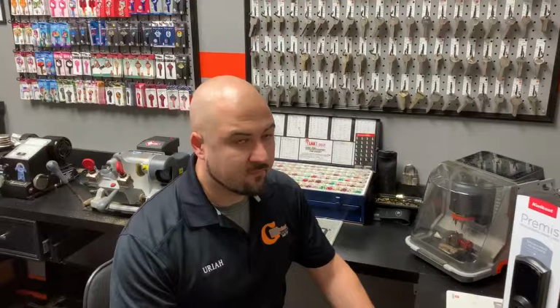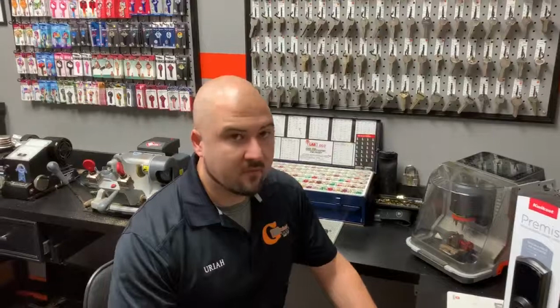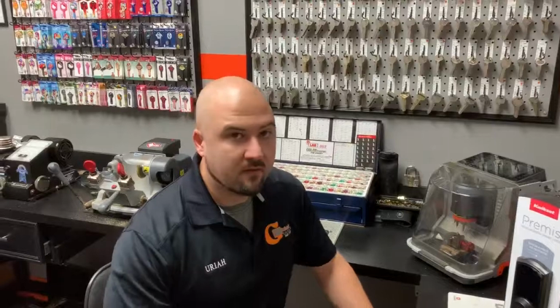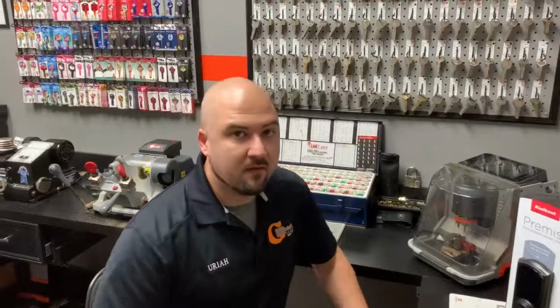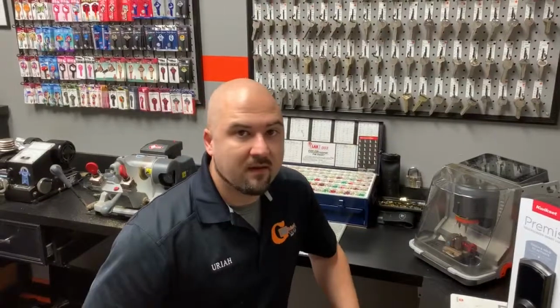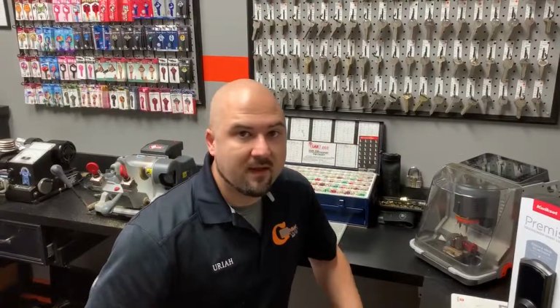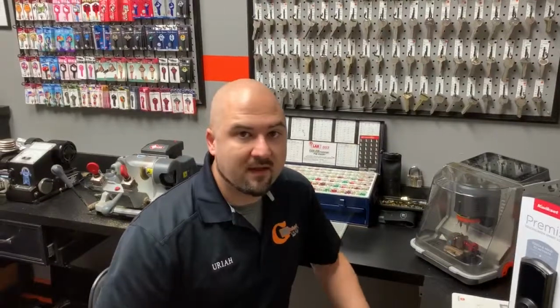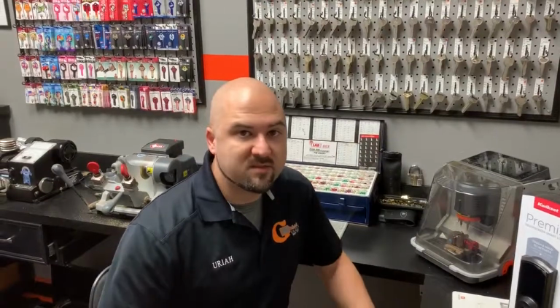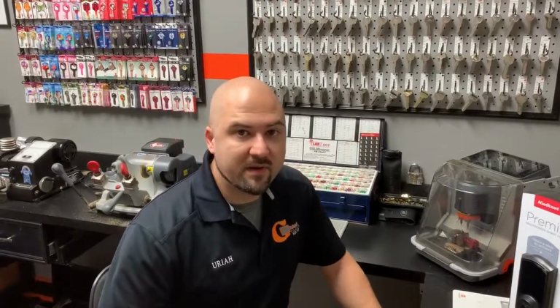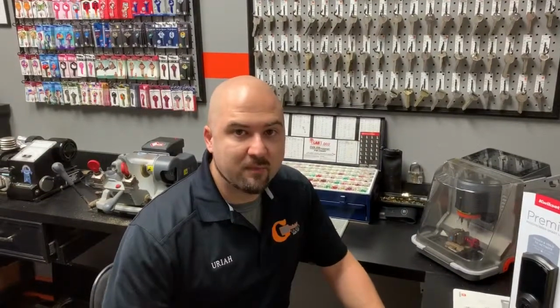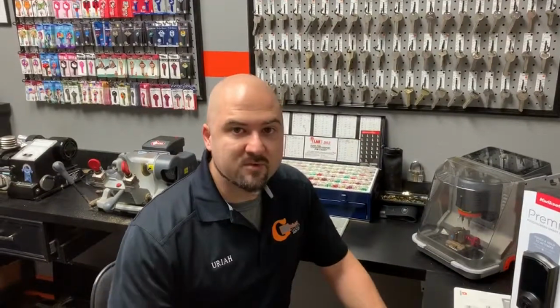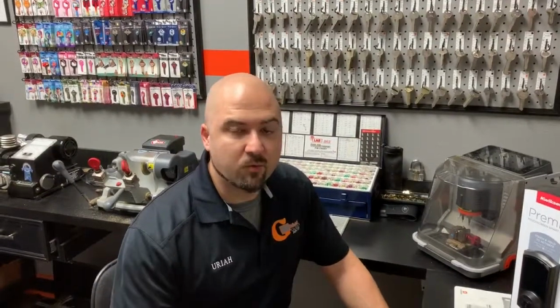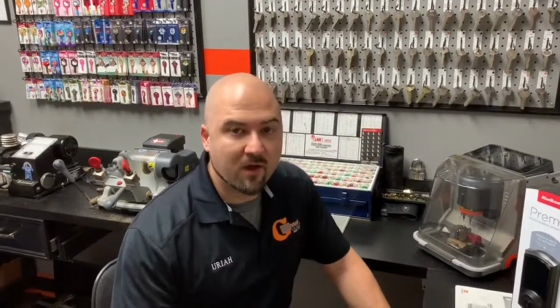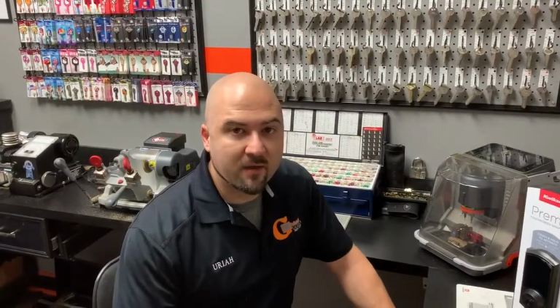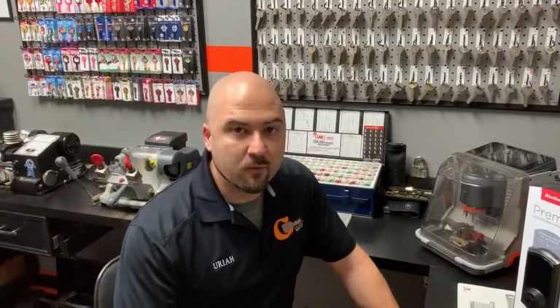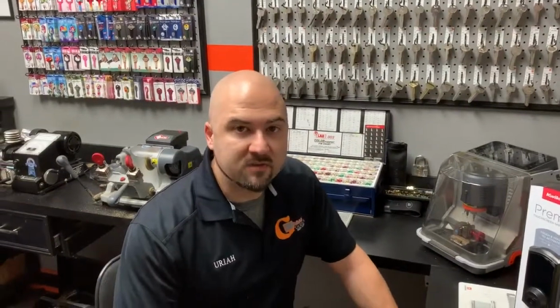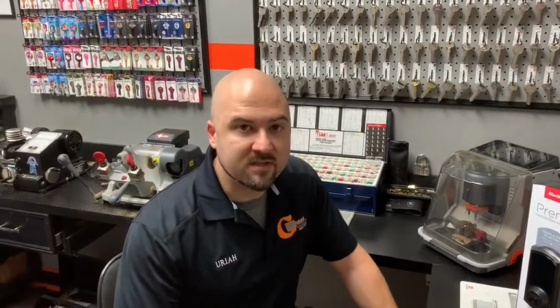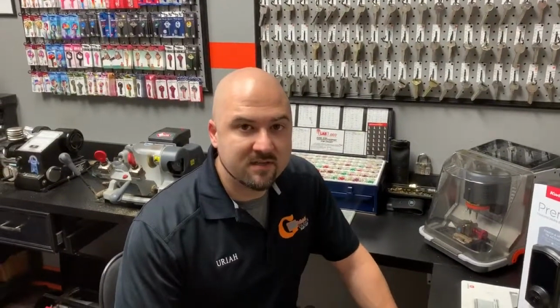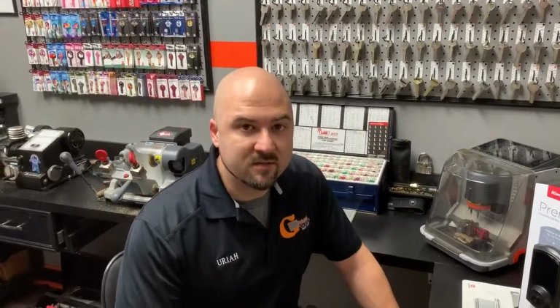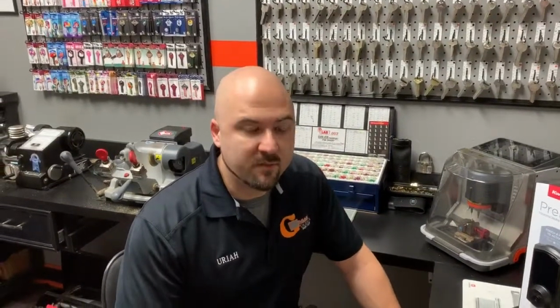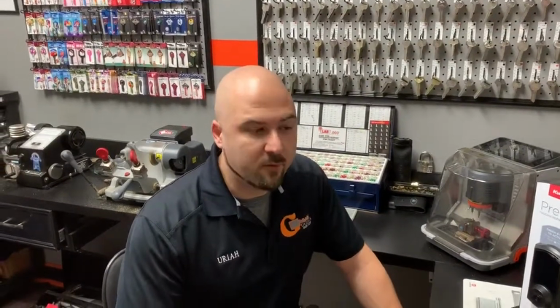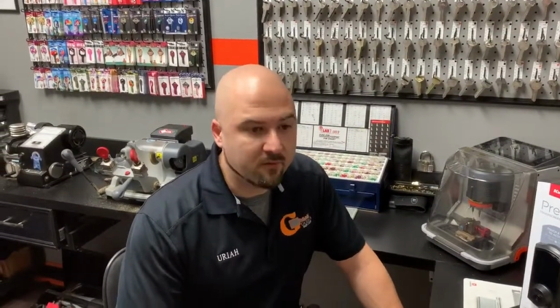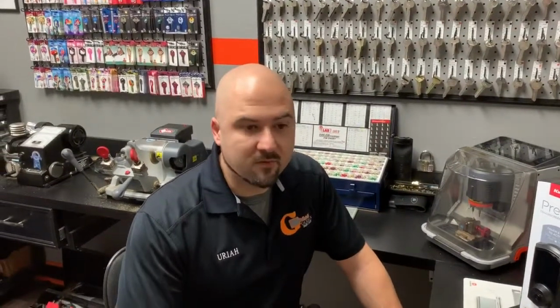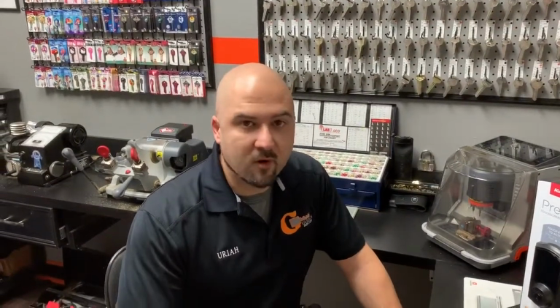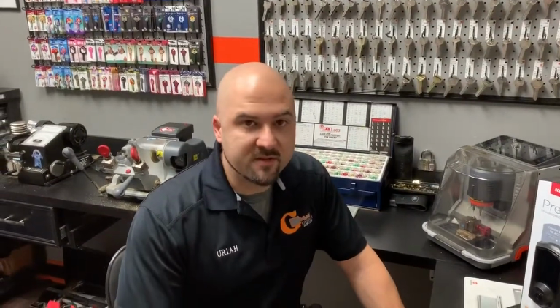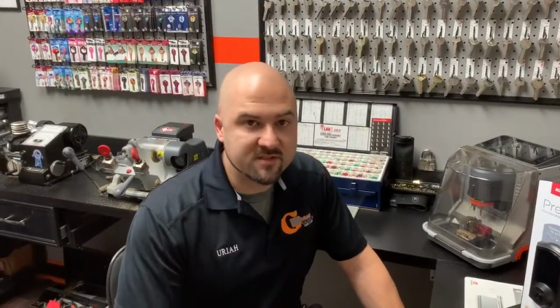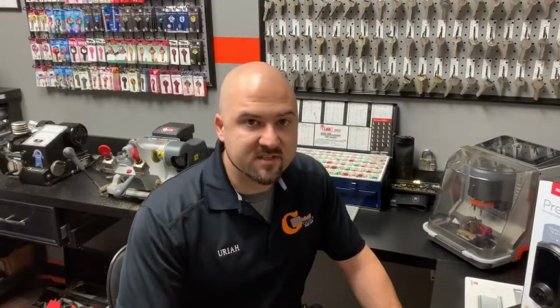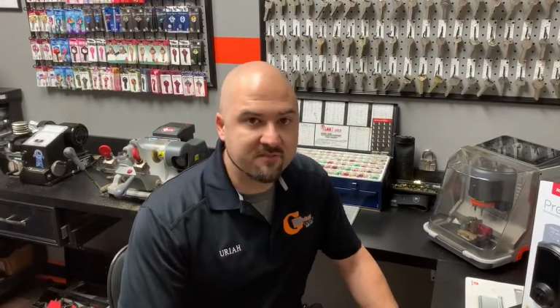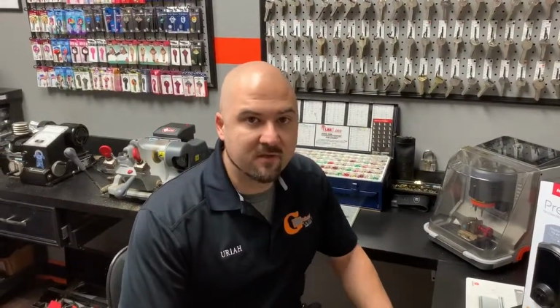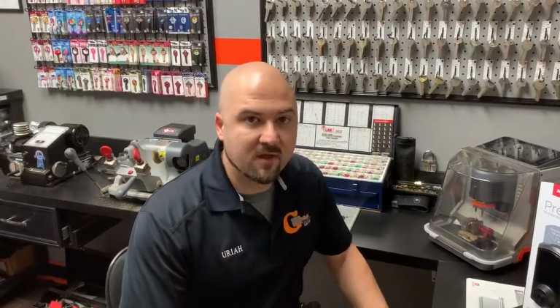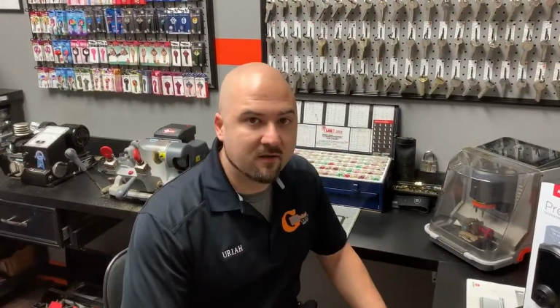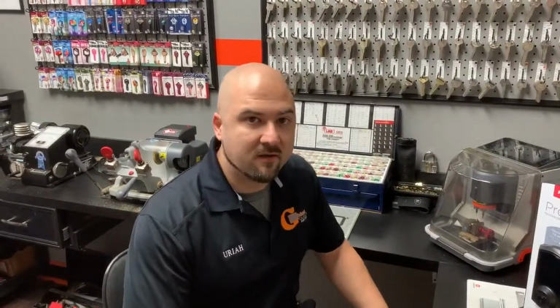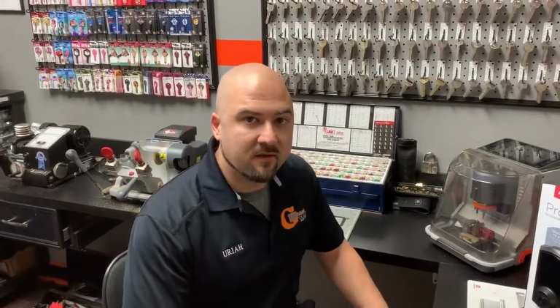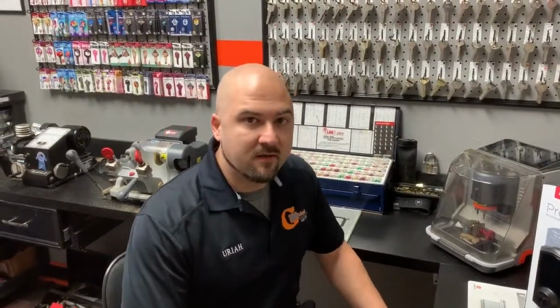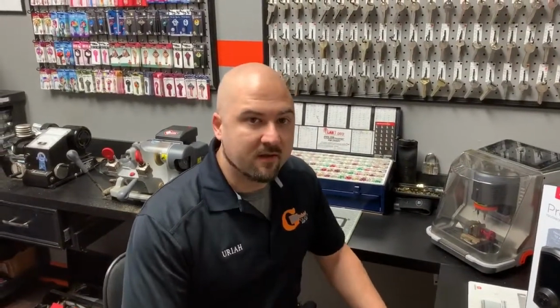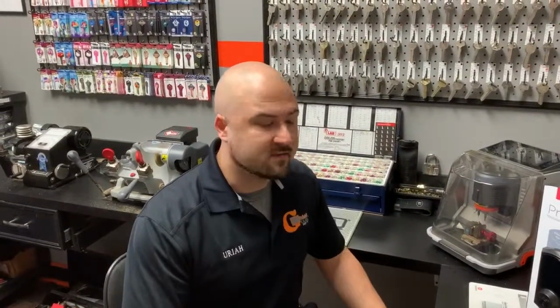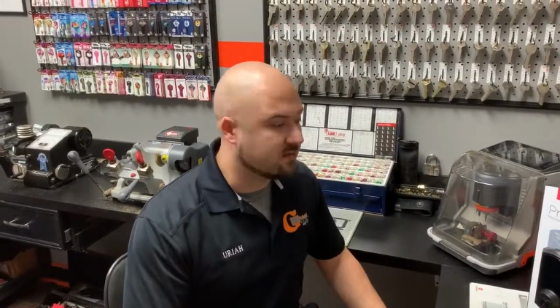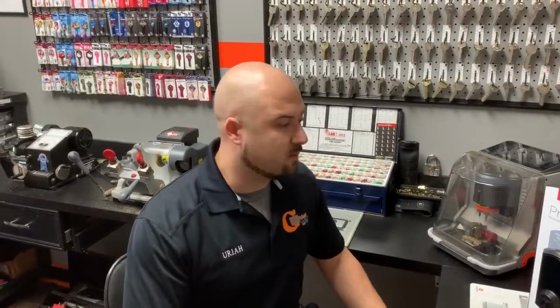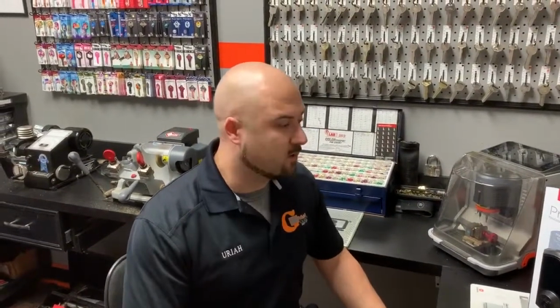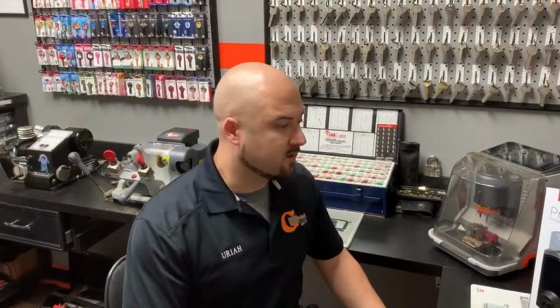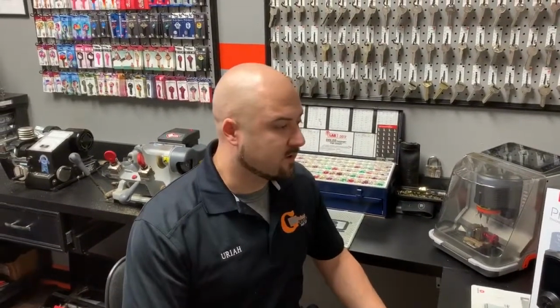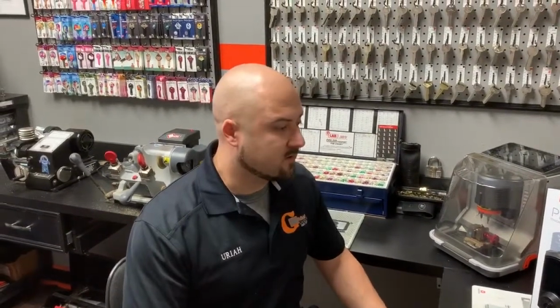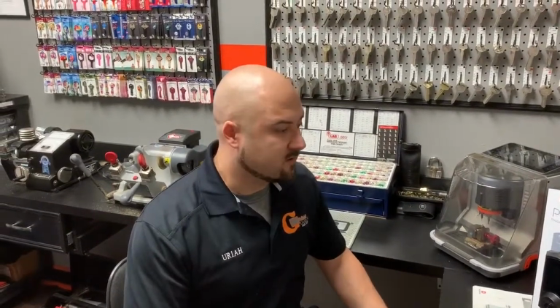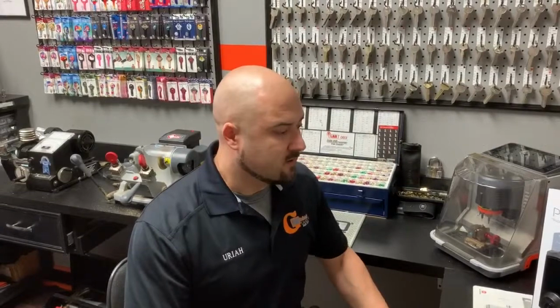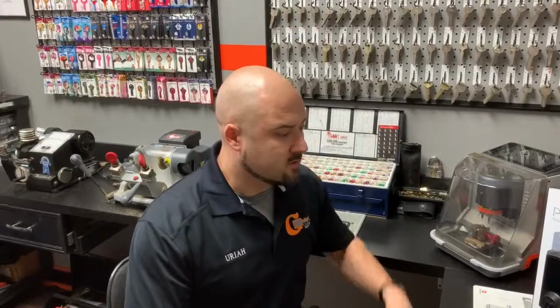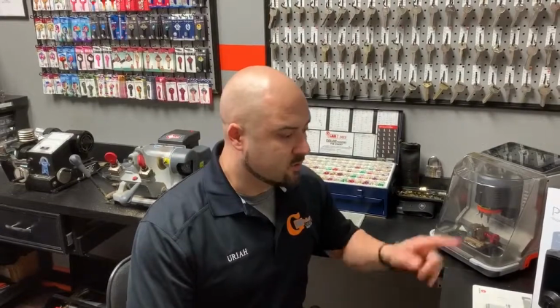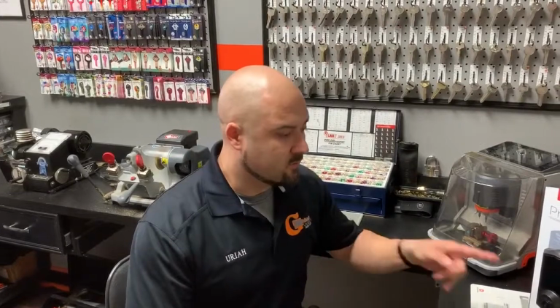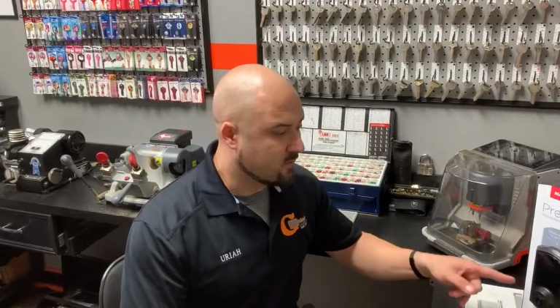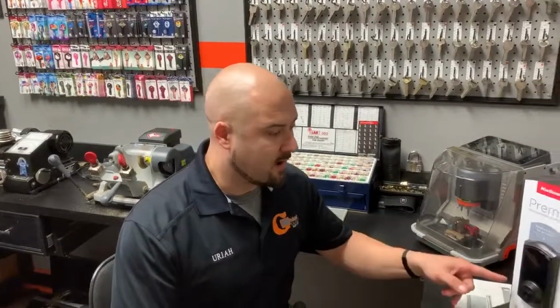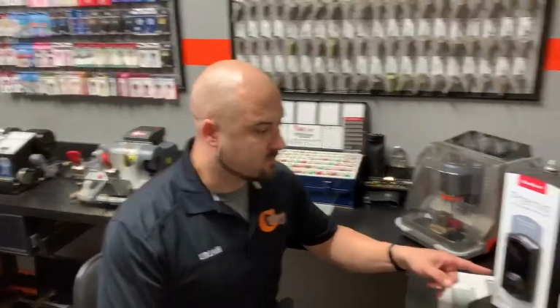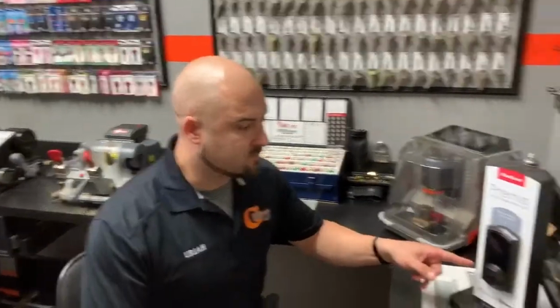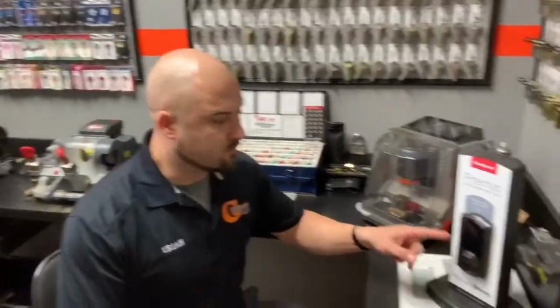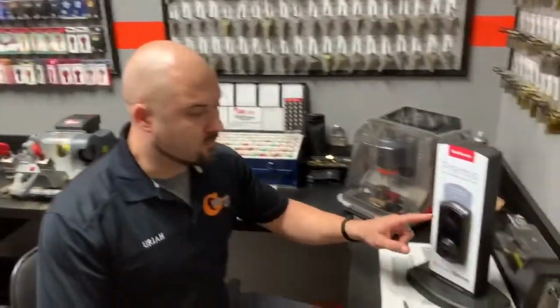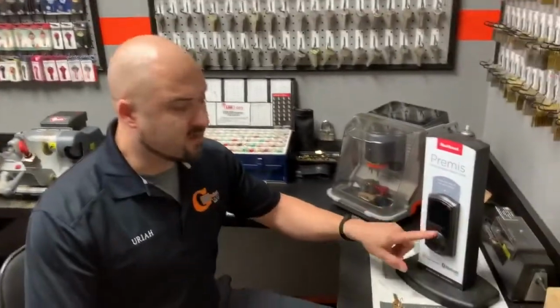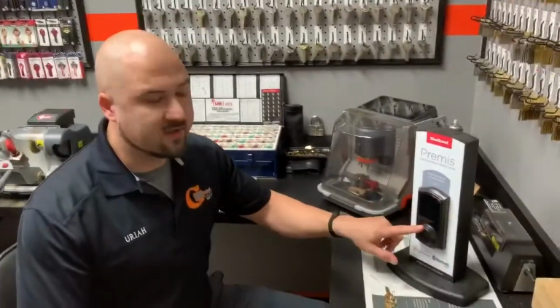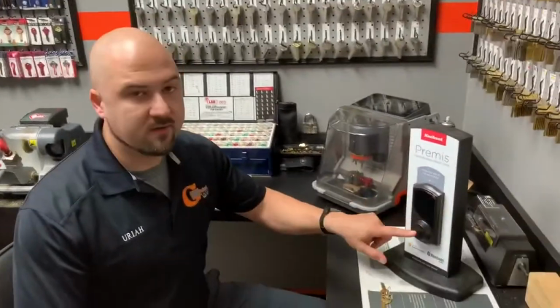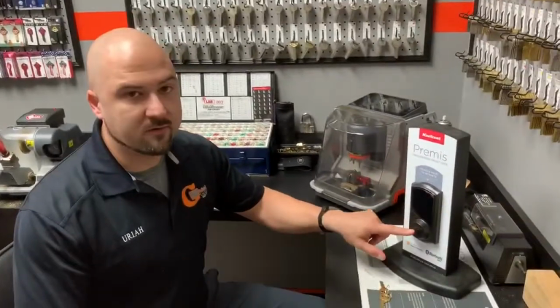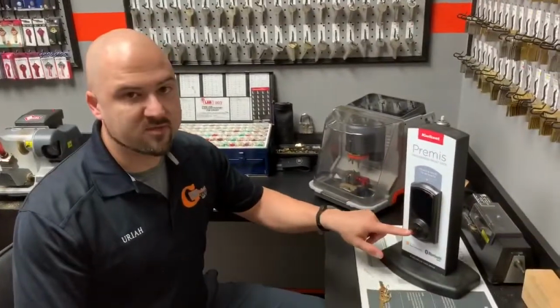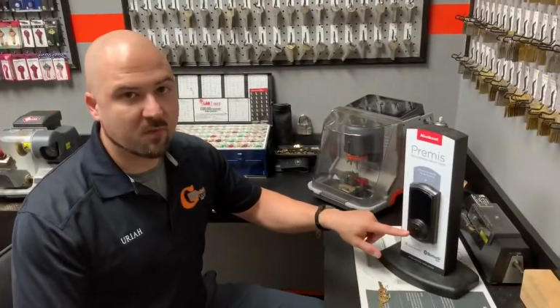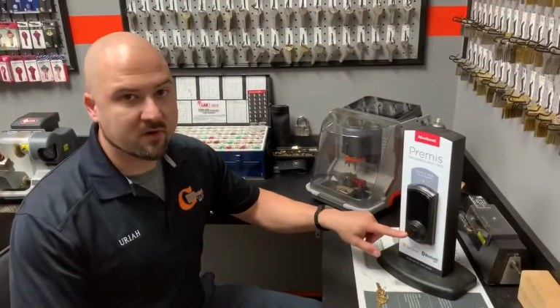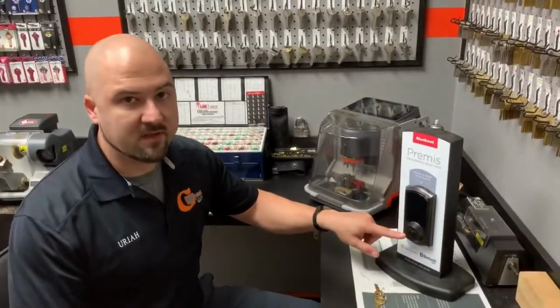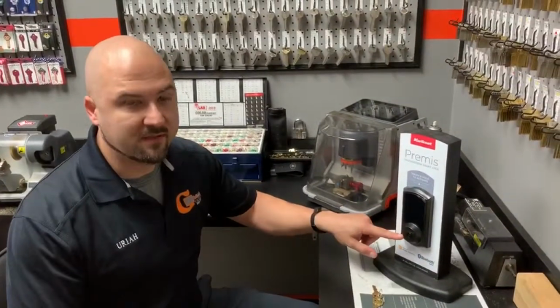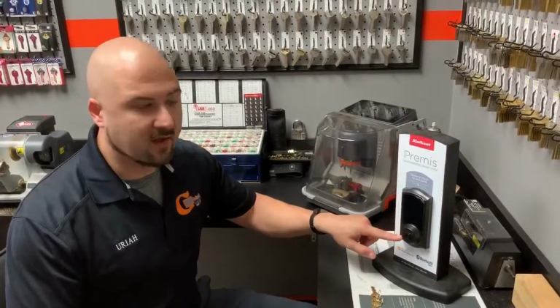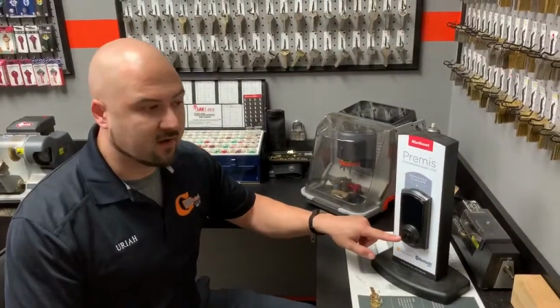Hi guys, my name is Uriah Ortiz. I'm the owner of Guardian Safe and Lock and today we're going to show you how to rekey your smart key lock.